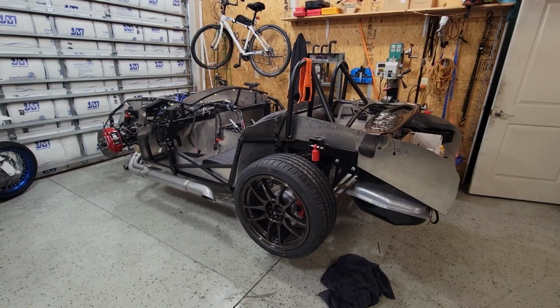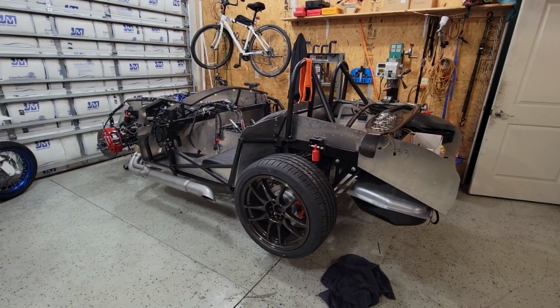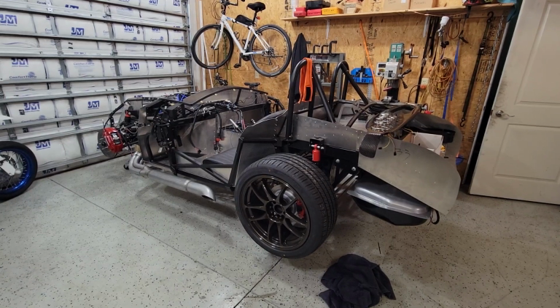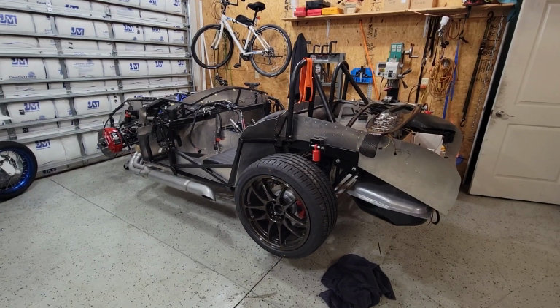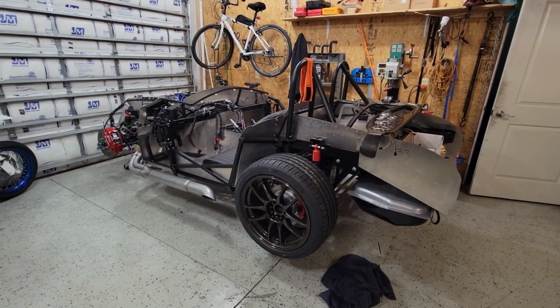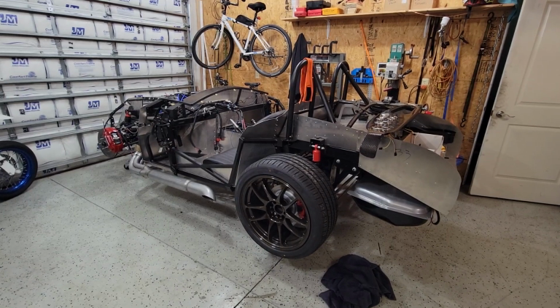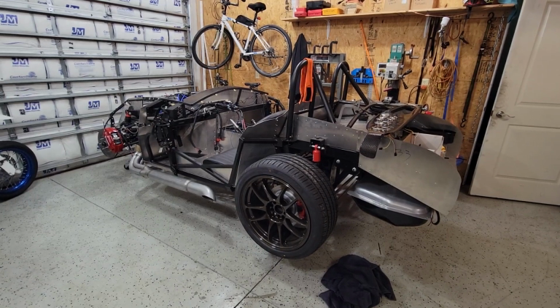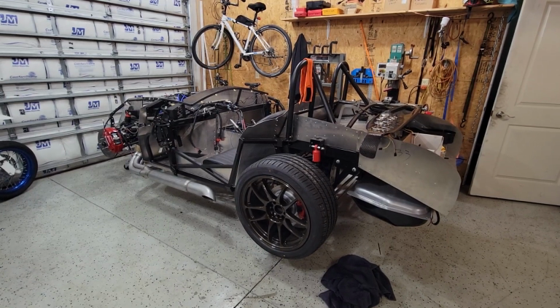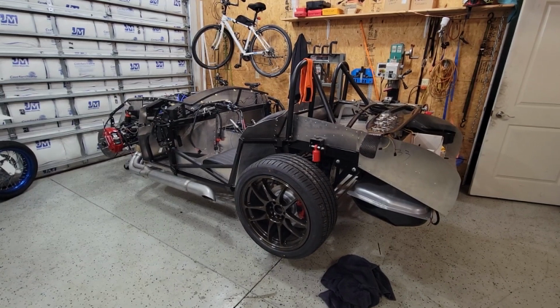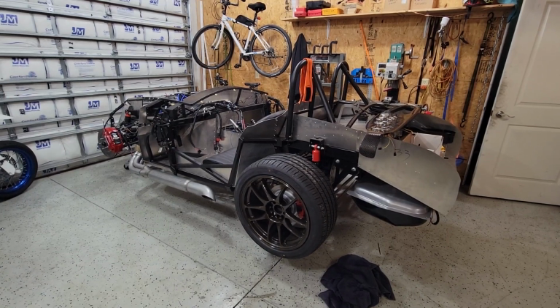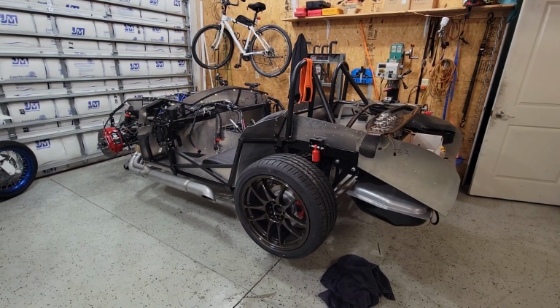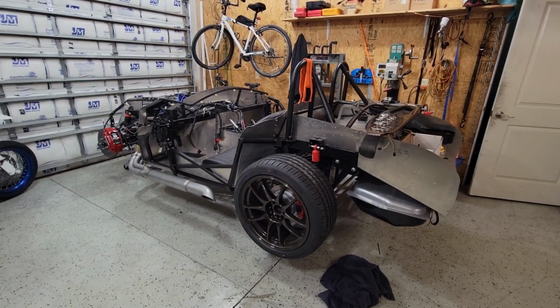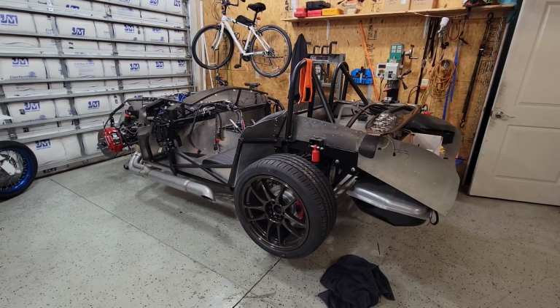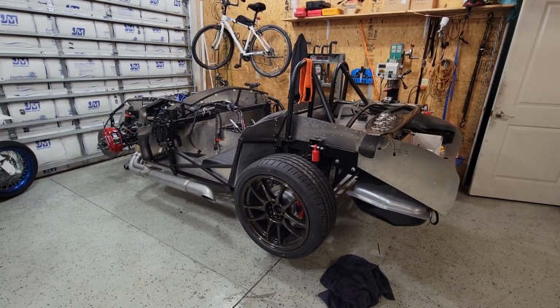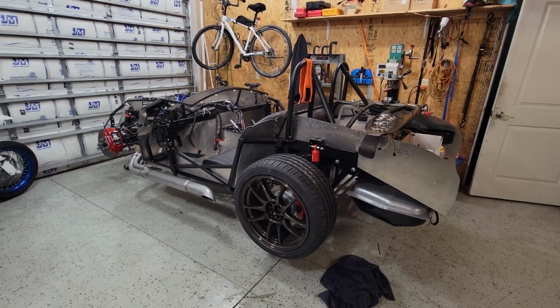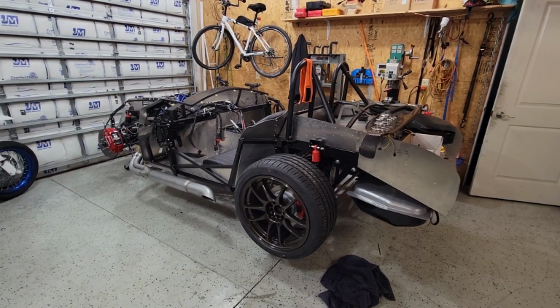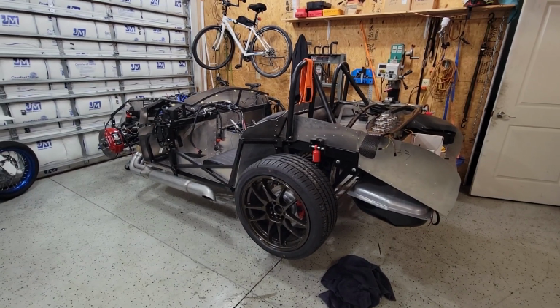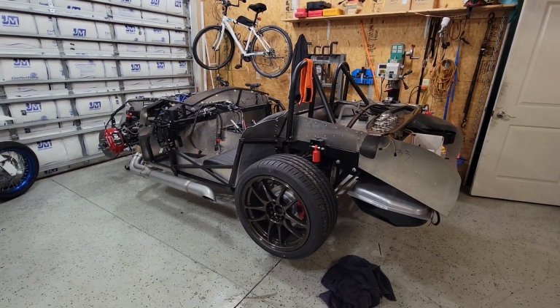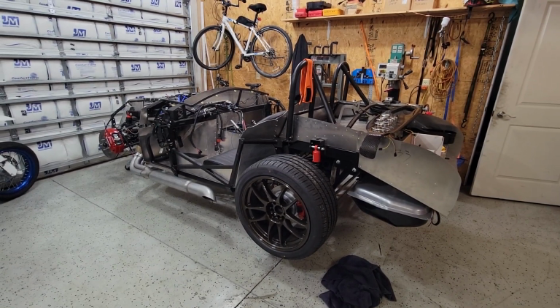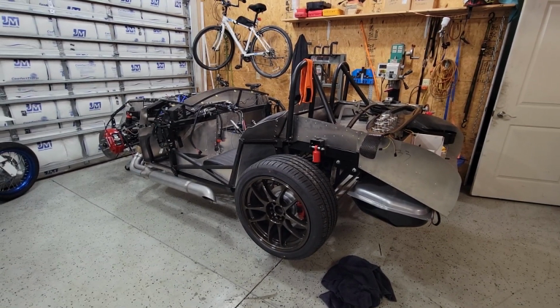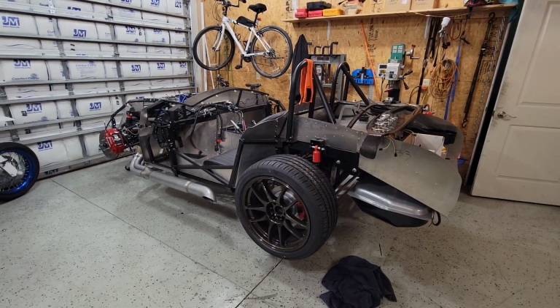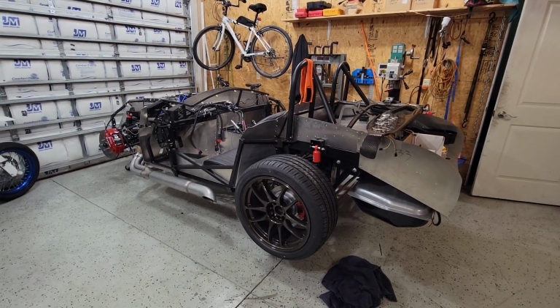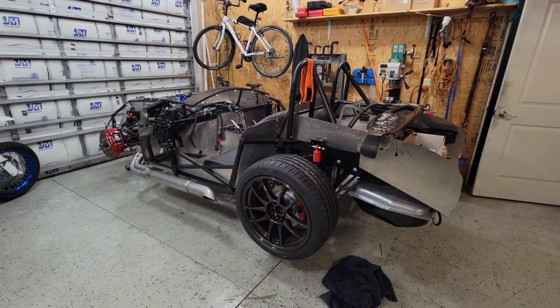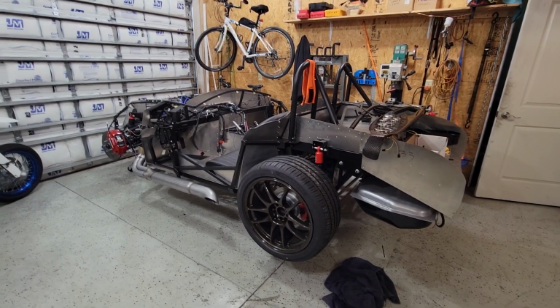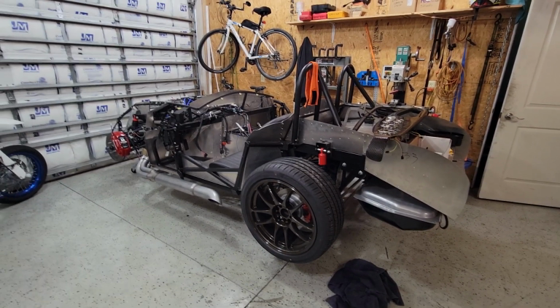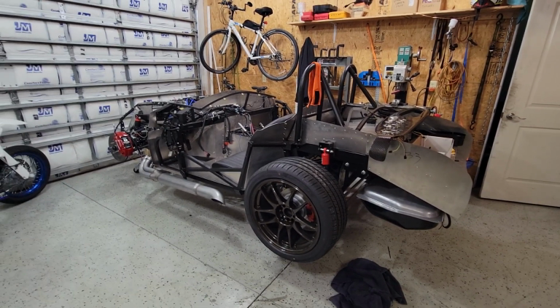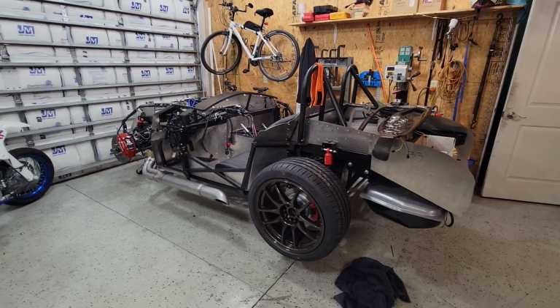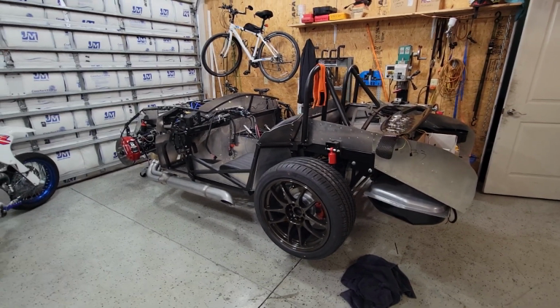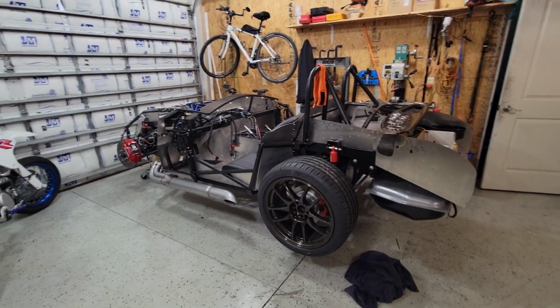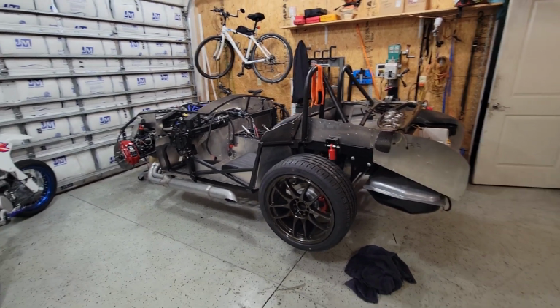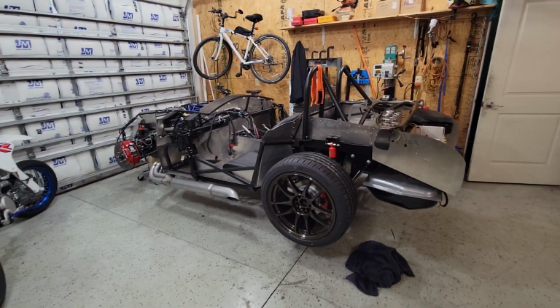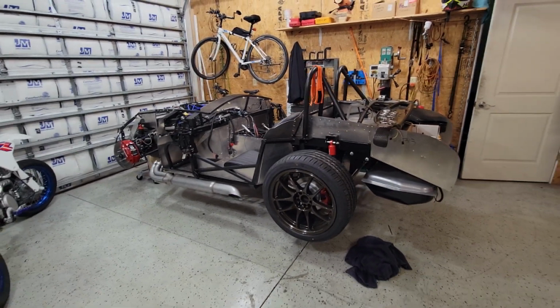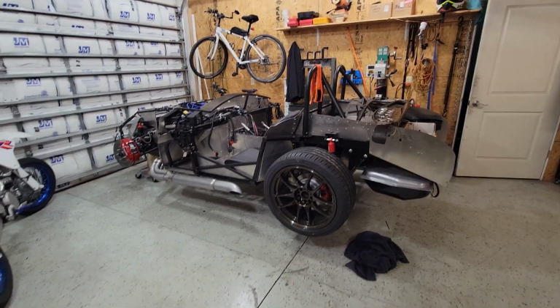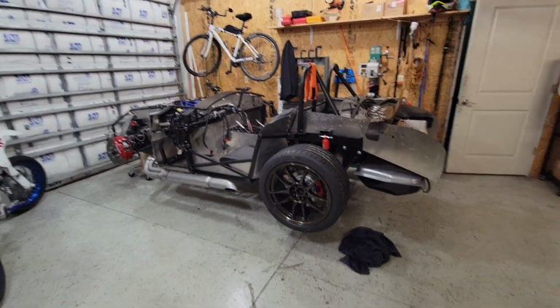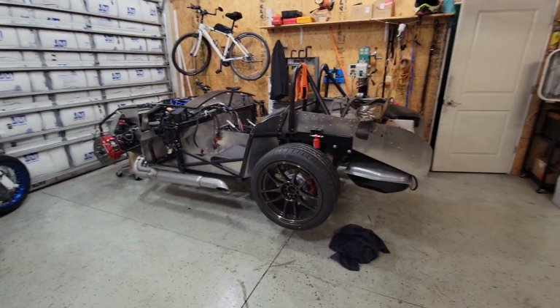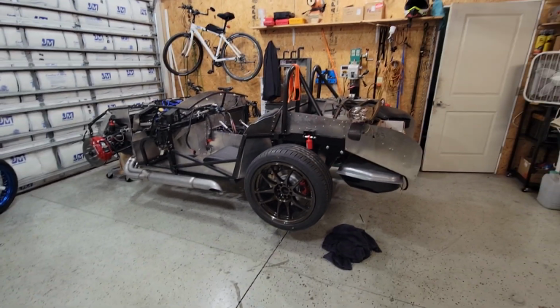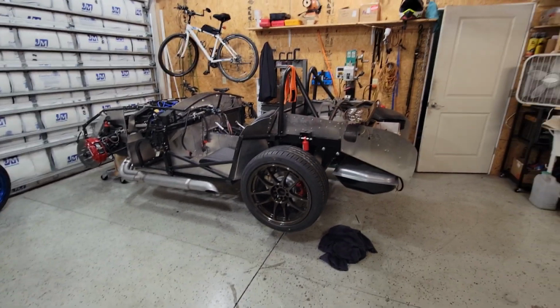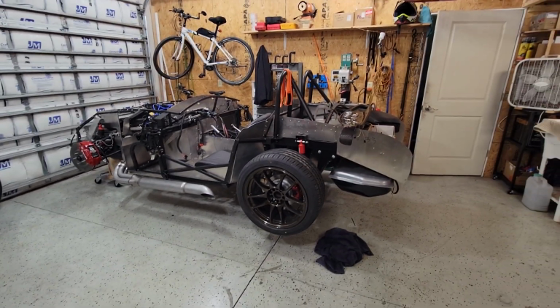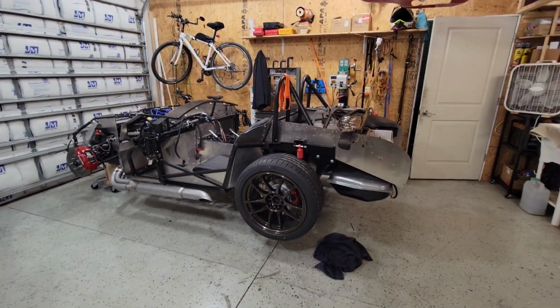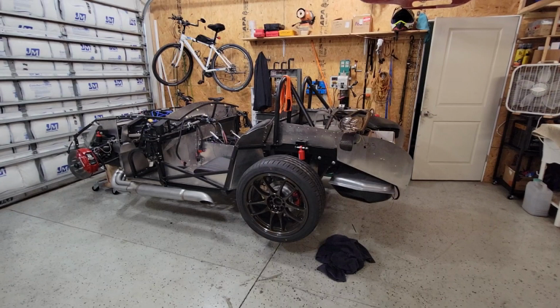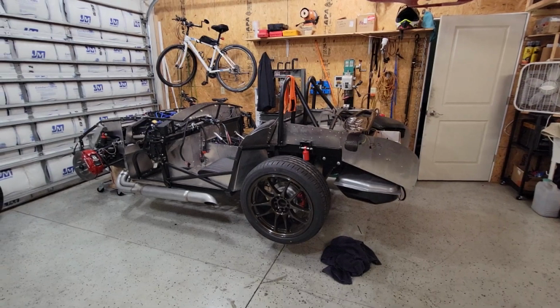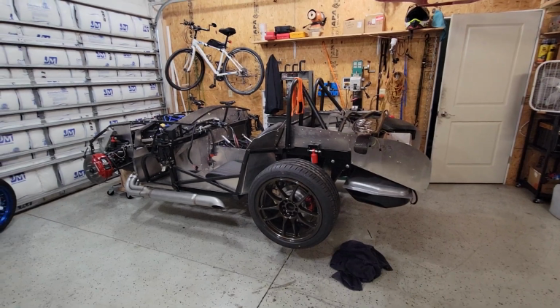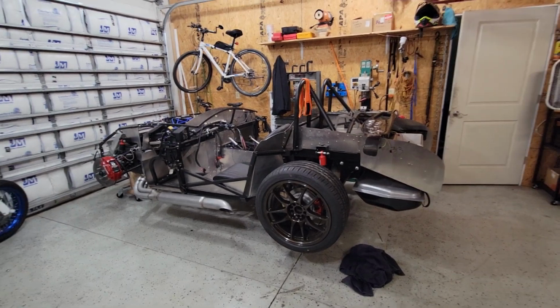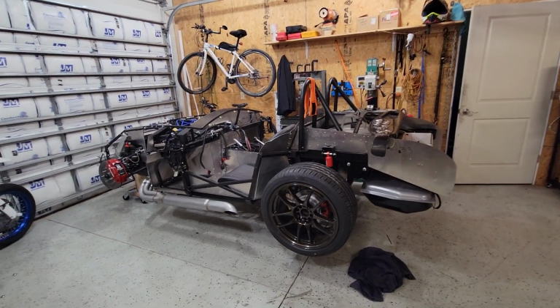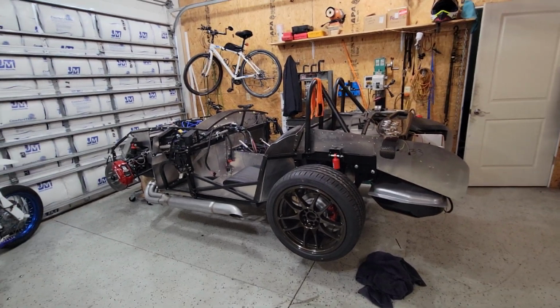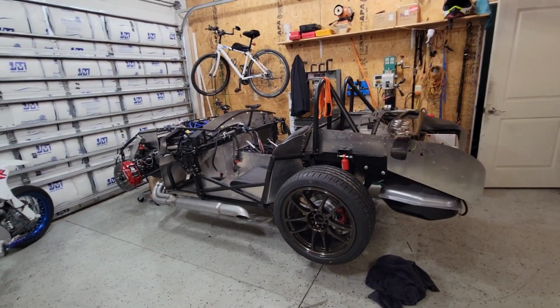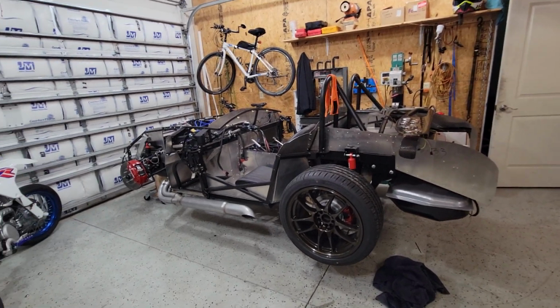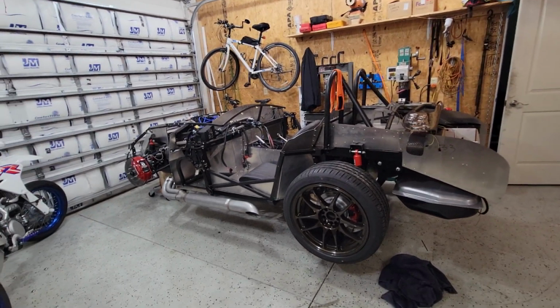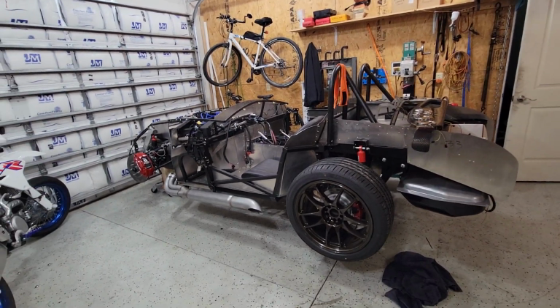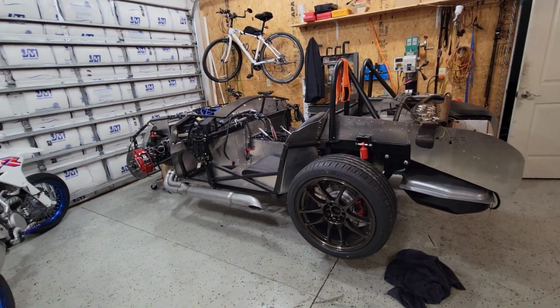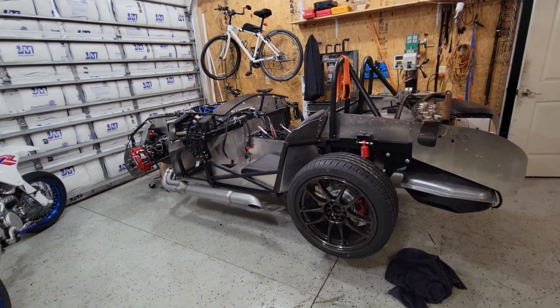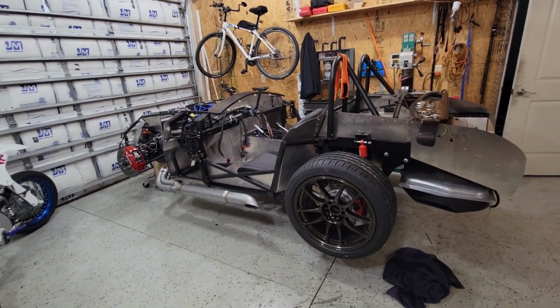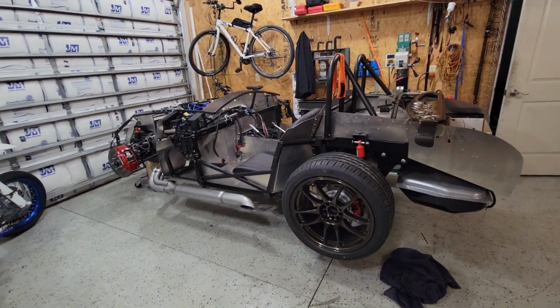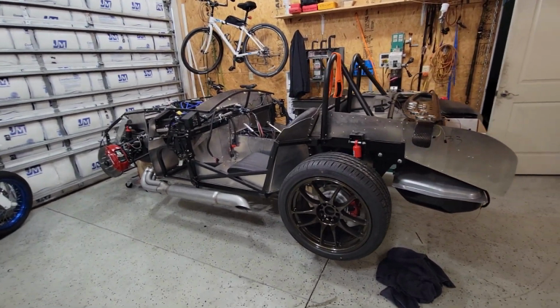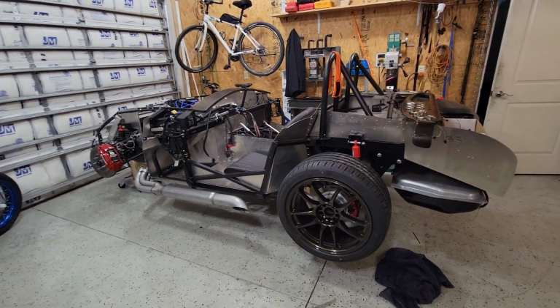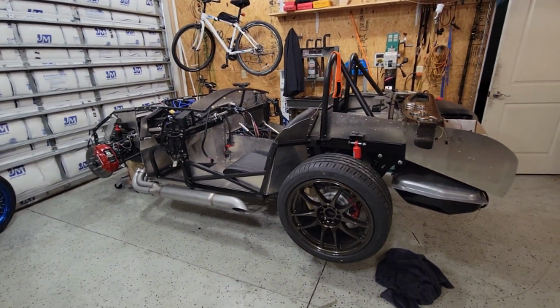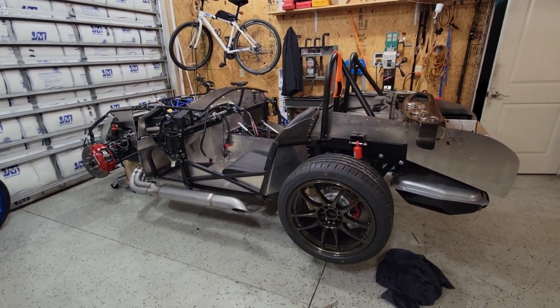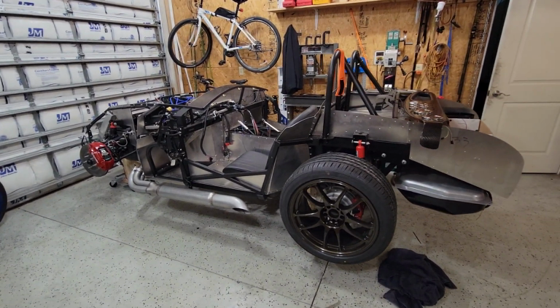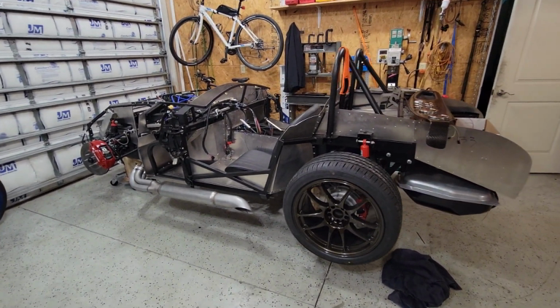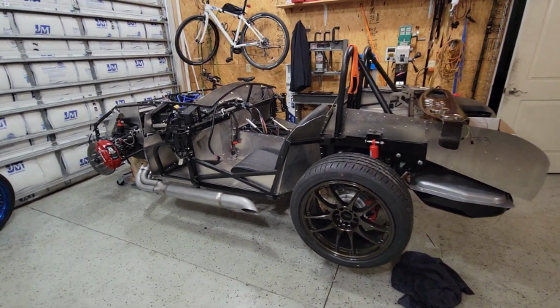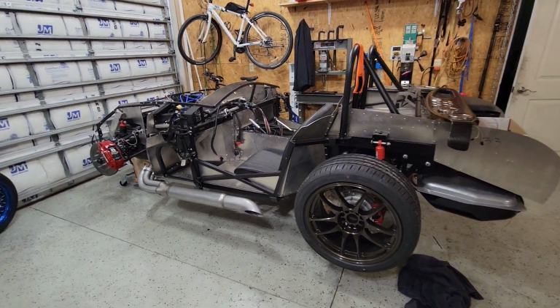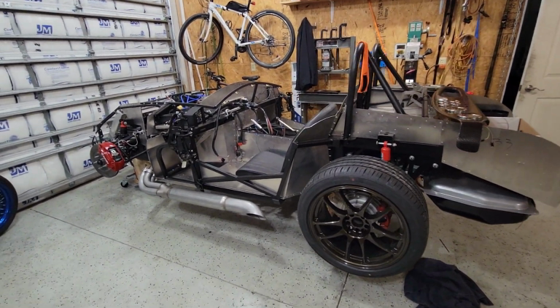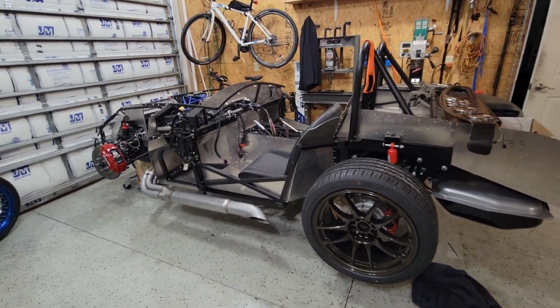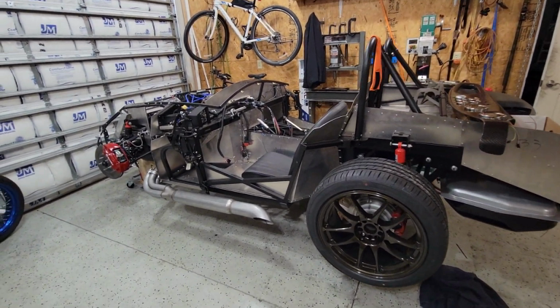Good morning, YouTube. Welcome to the Short Attention Span Garage. This is the June update — progress on the Cobra.